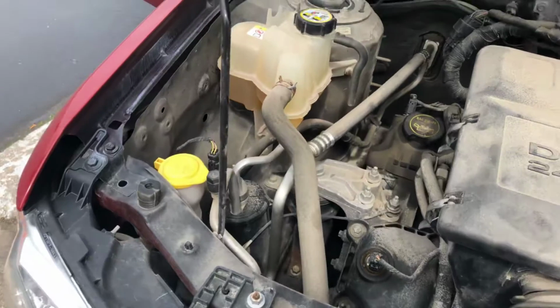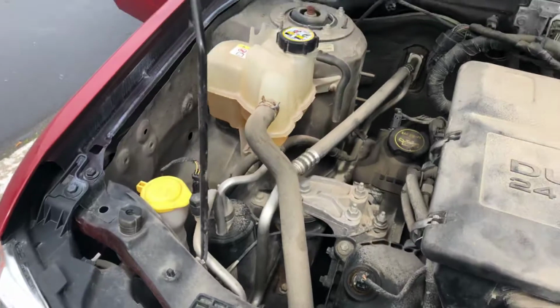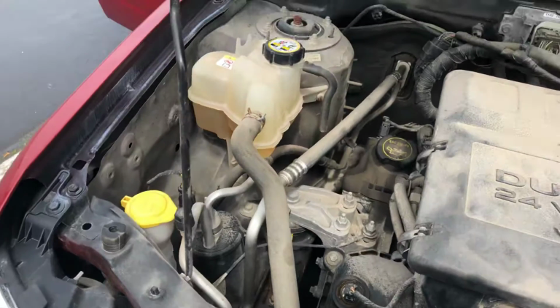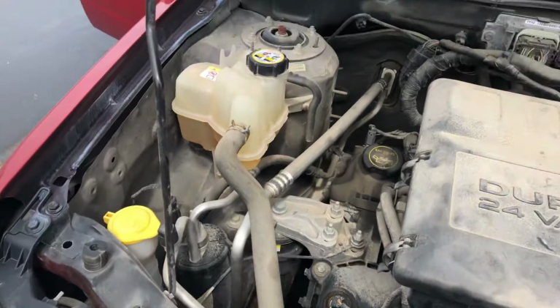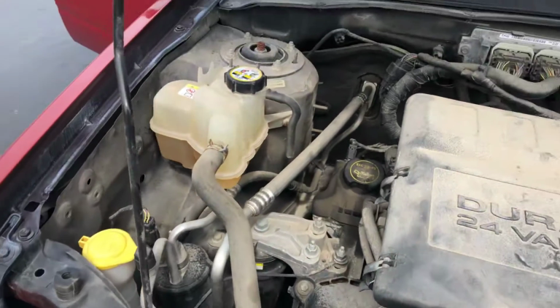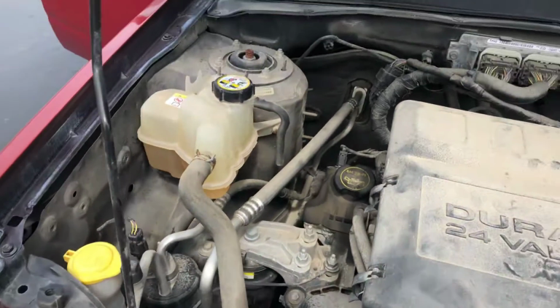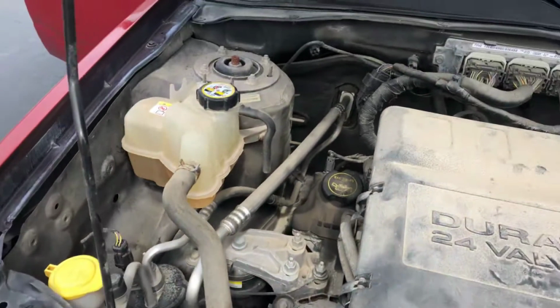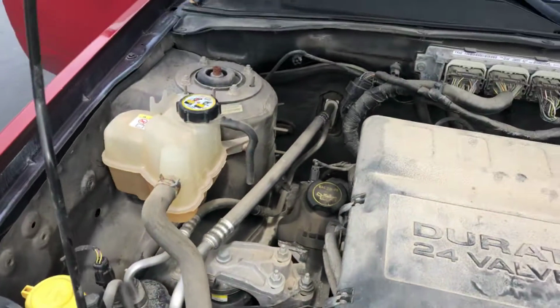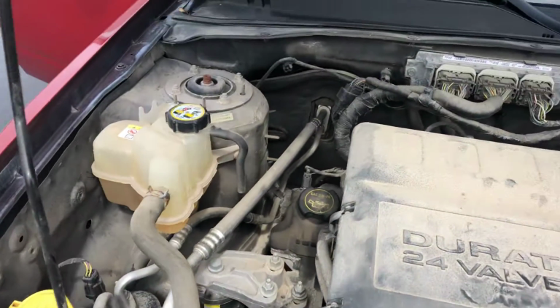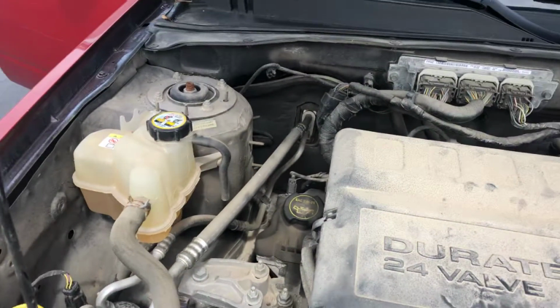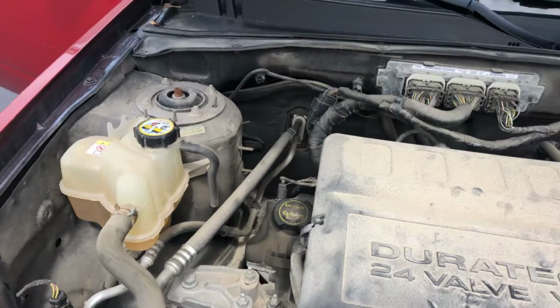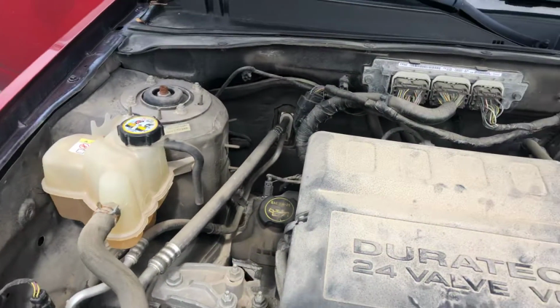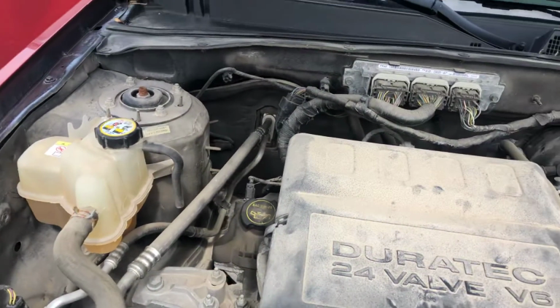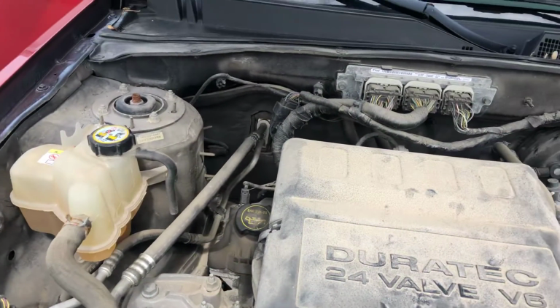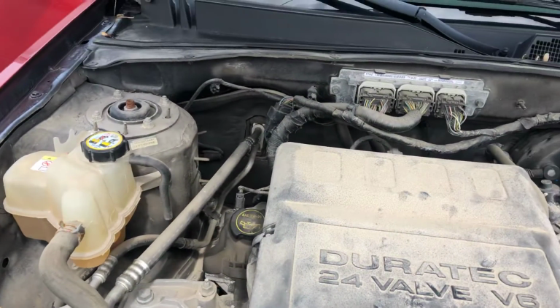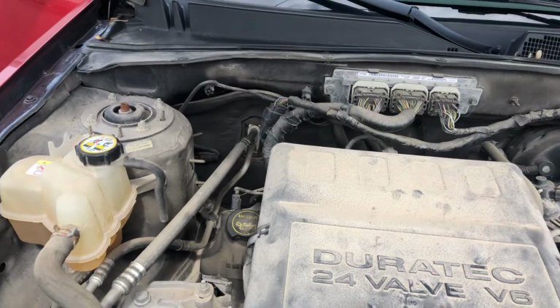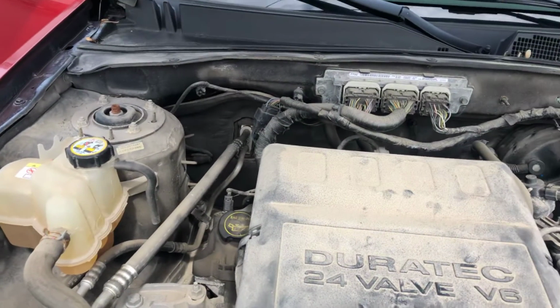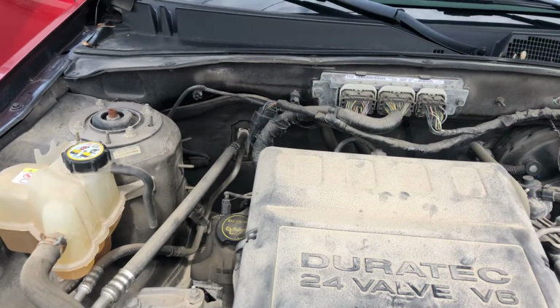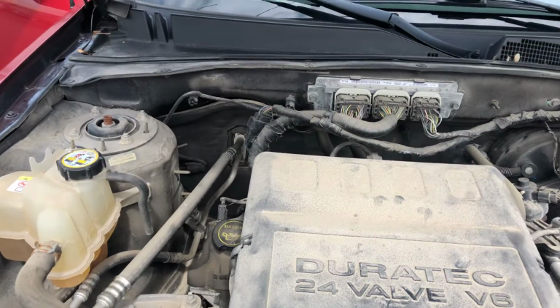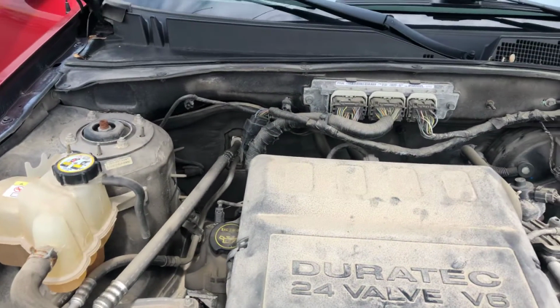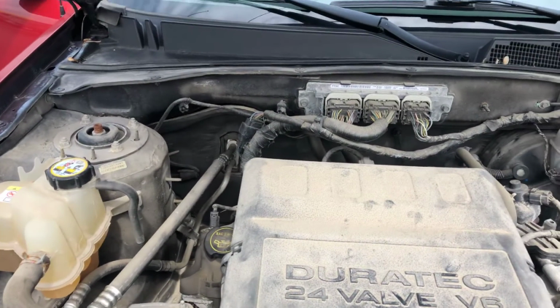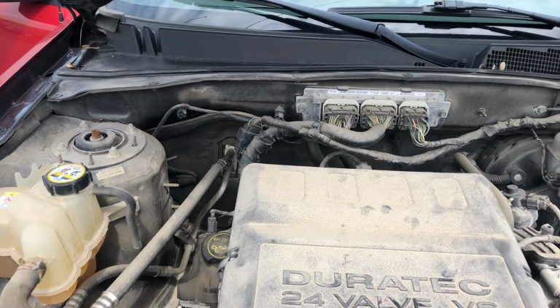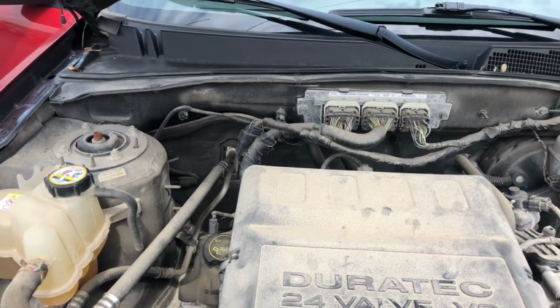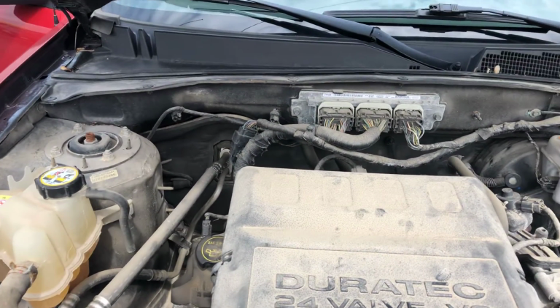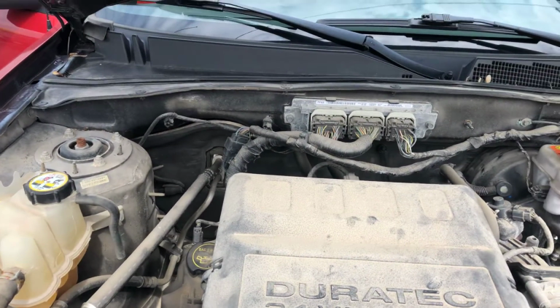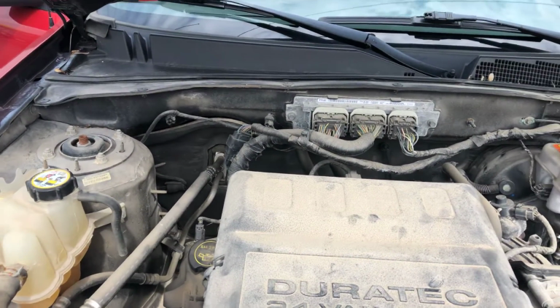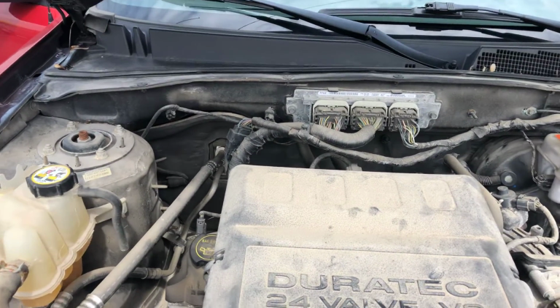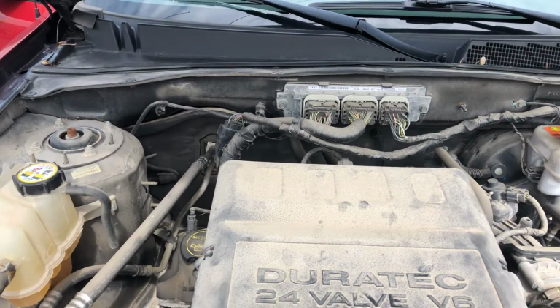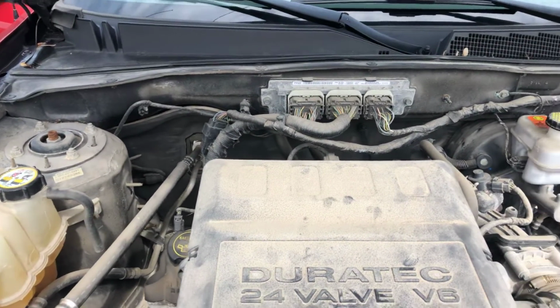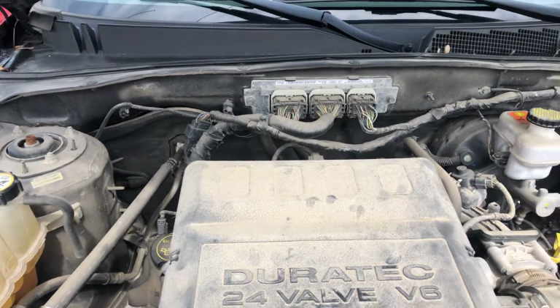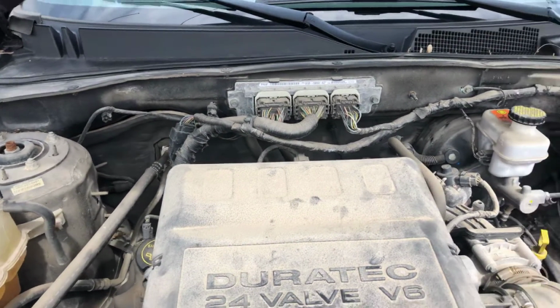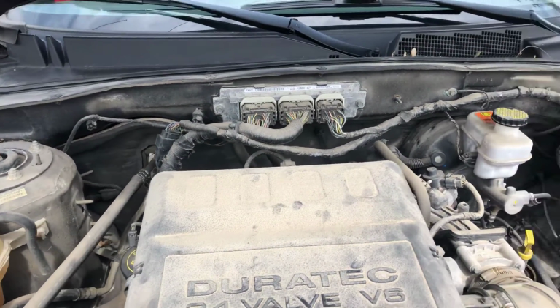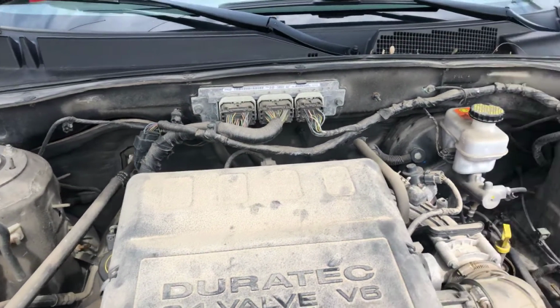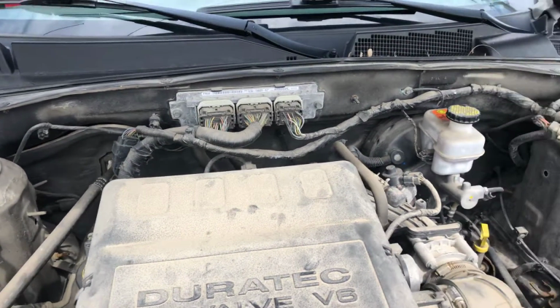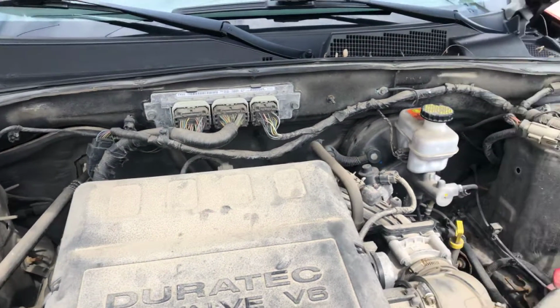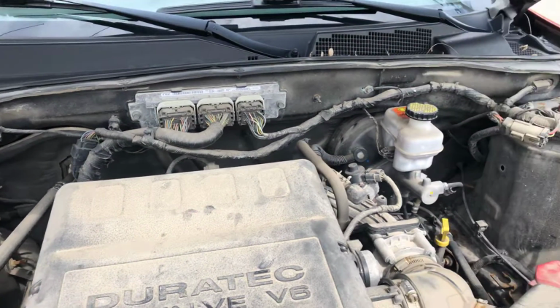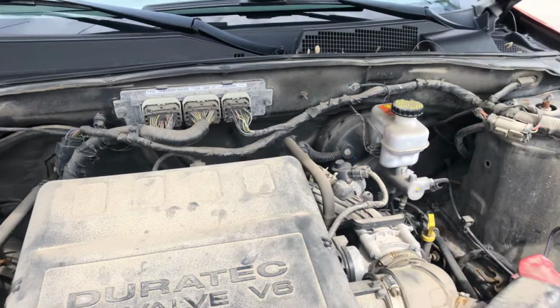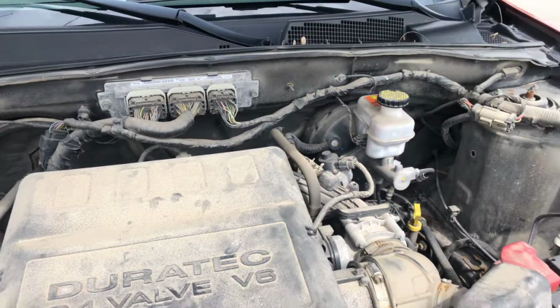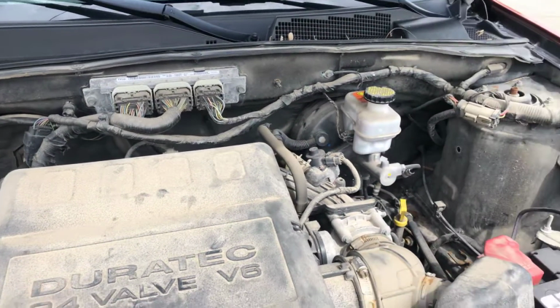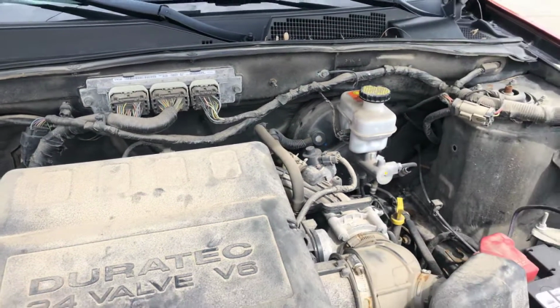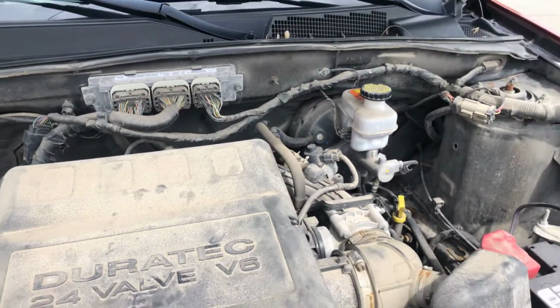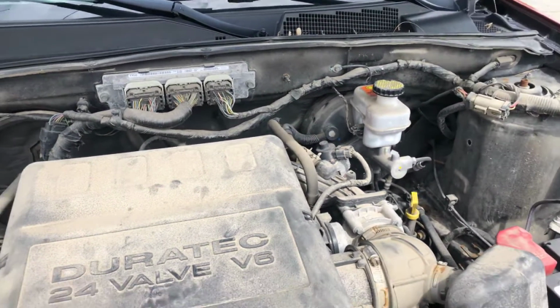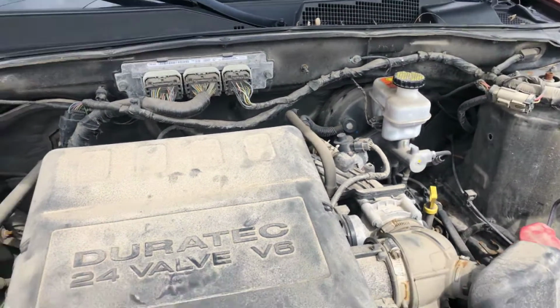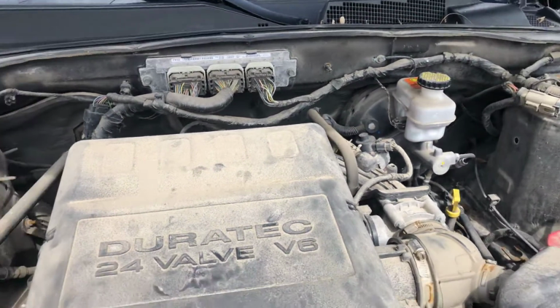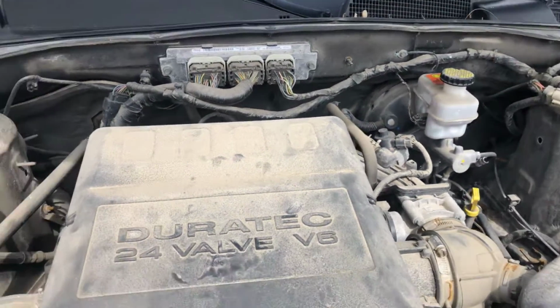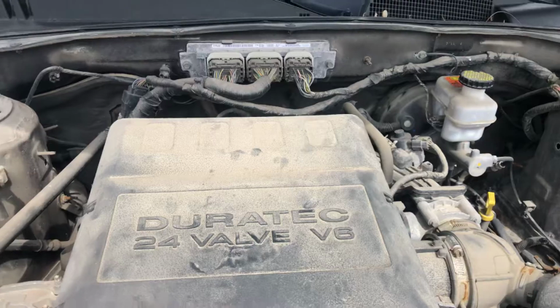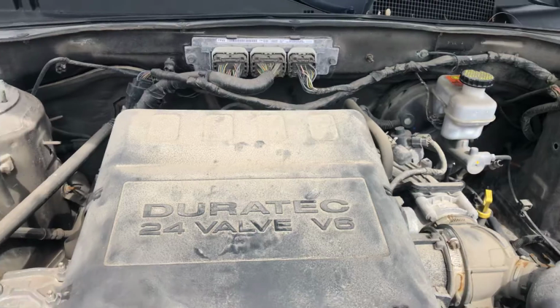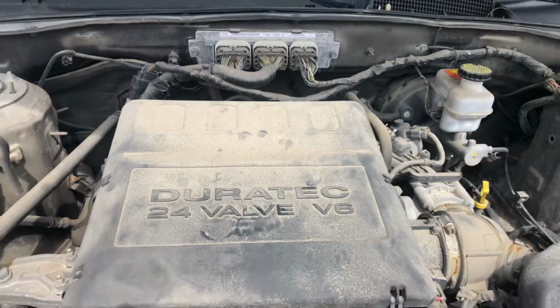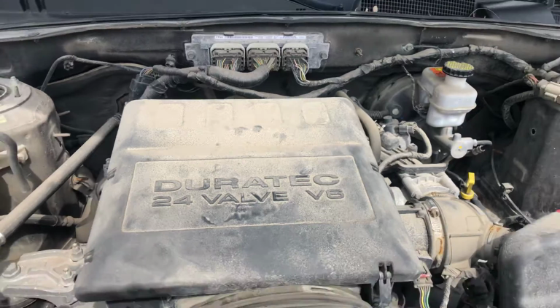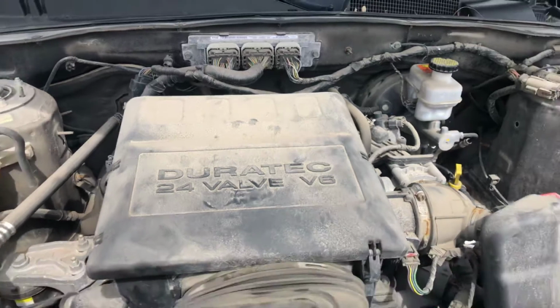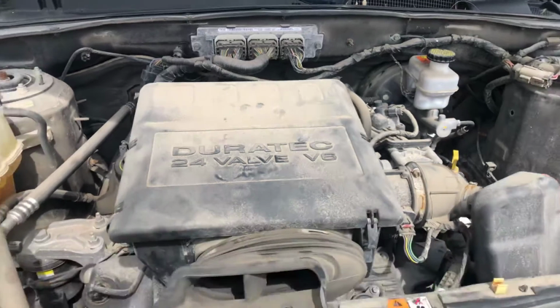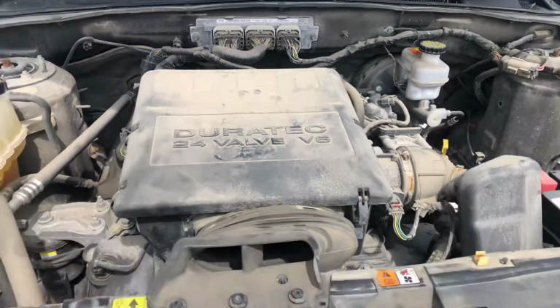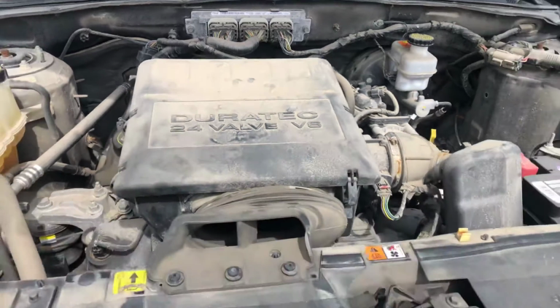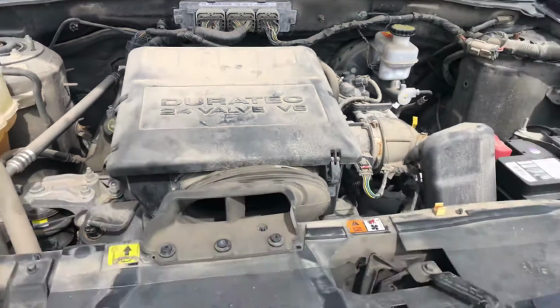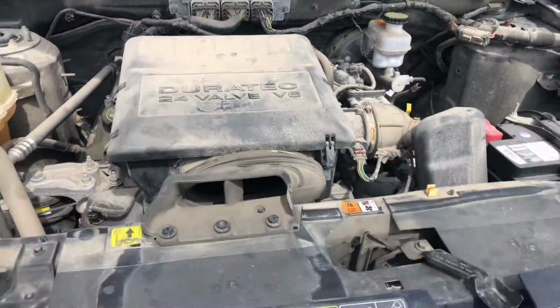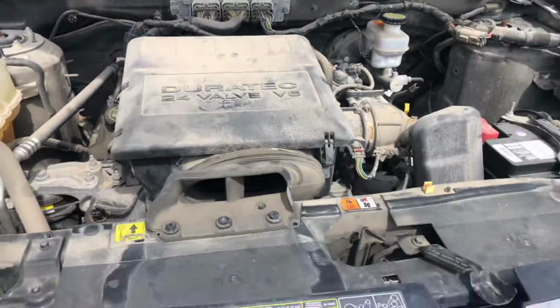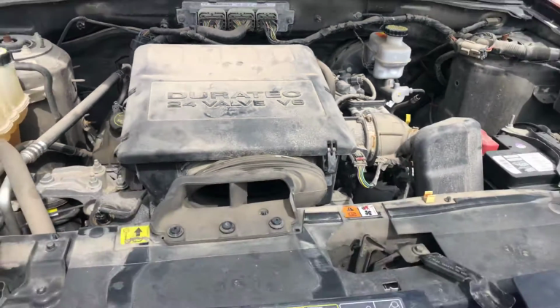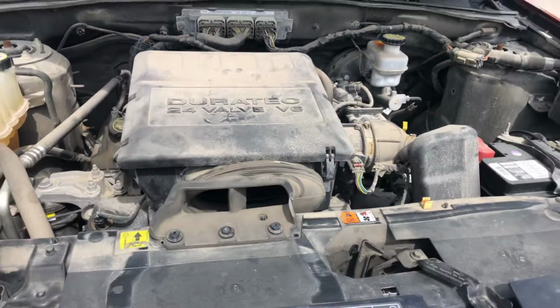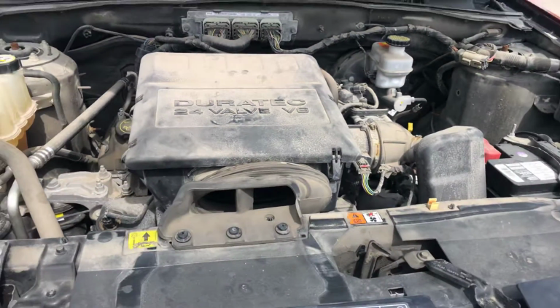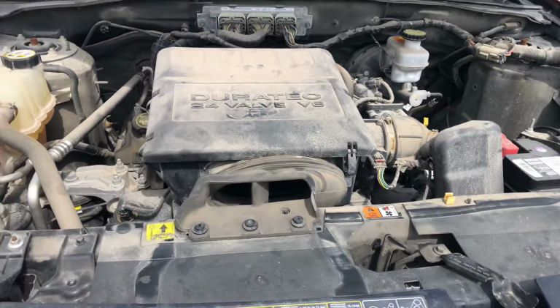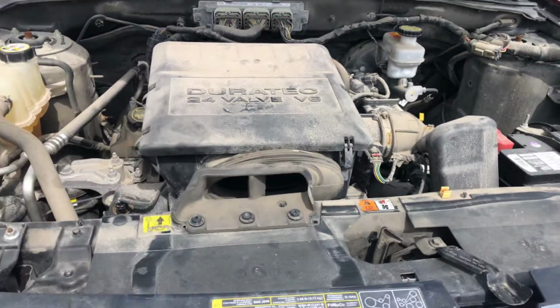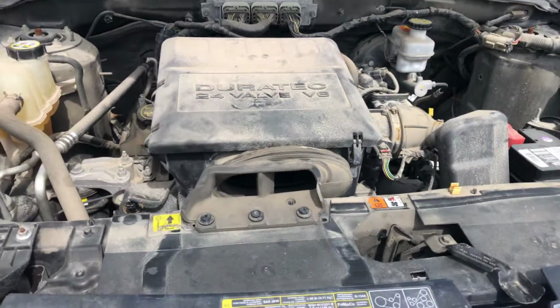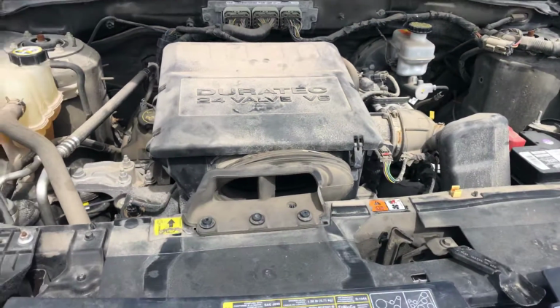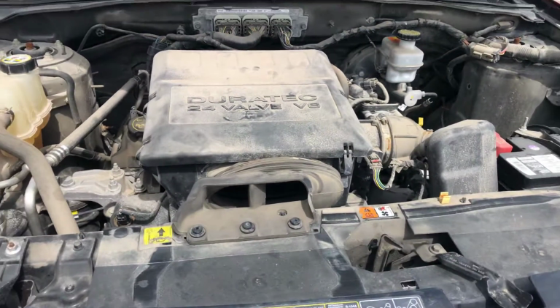We'll take a good picture here under the hood and send this out to folks who are really interested in coming down and taking this home.